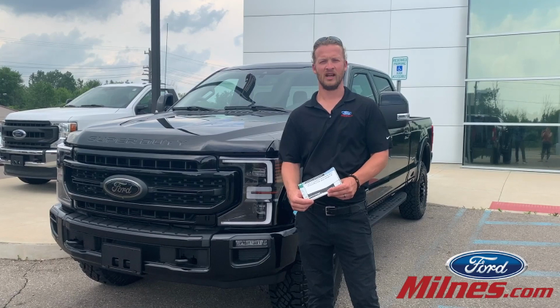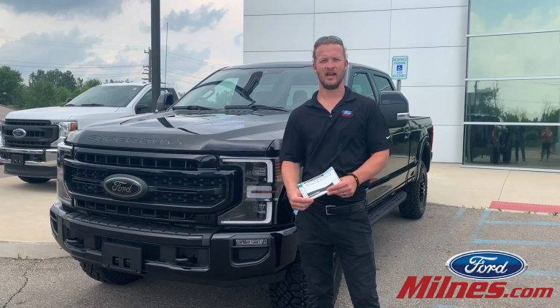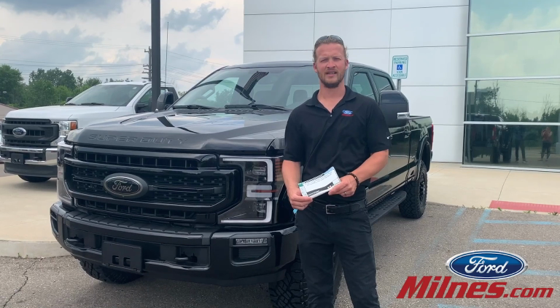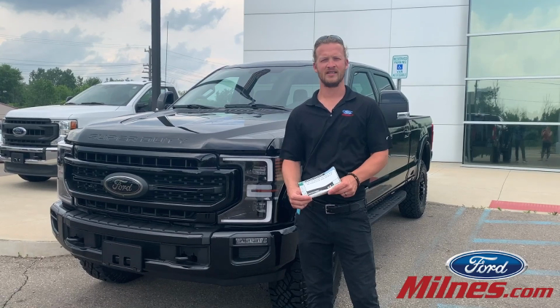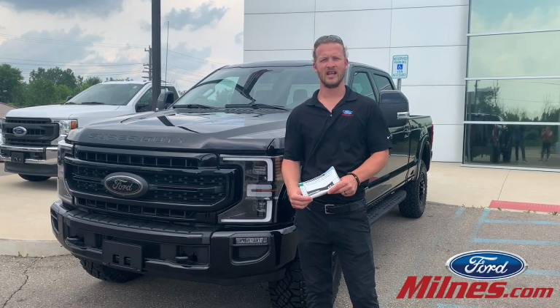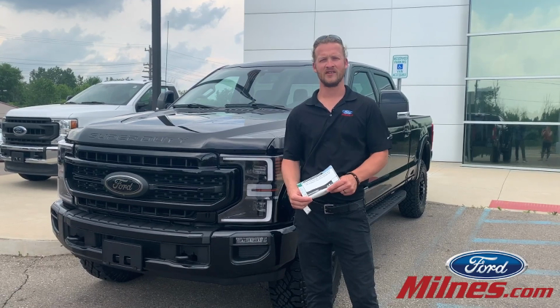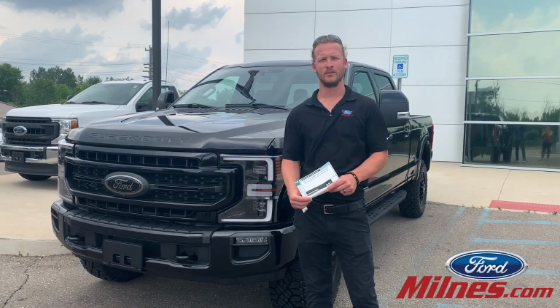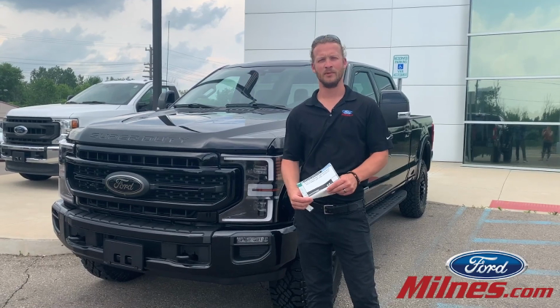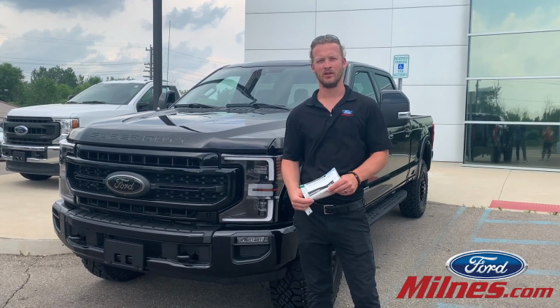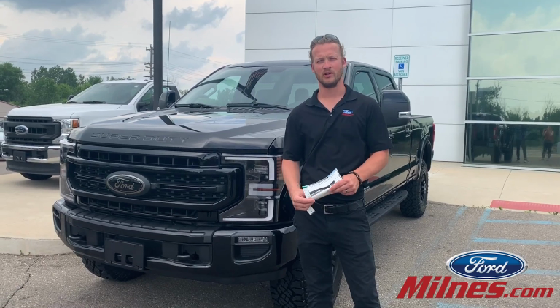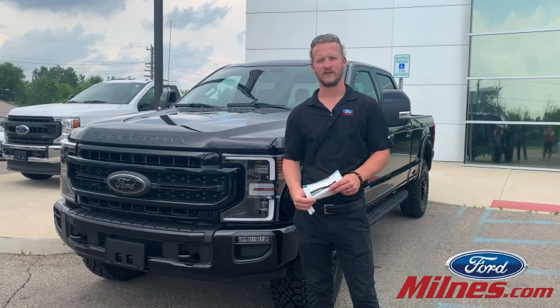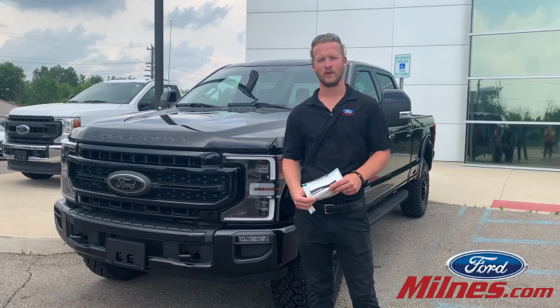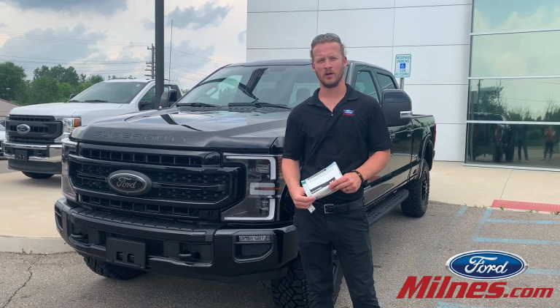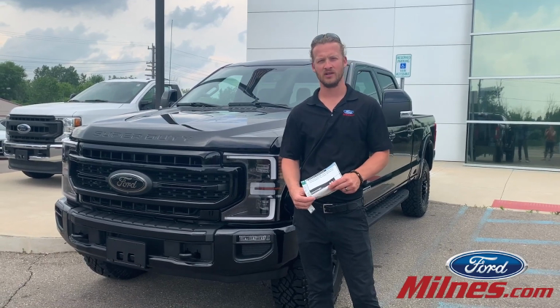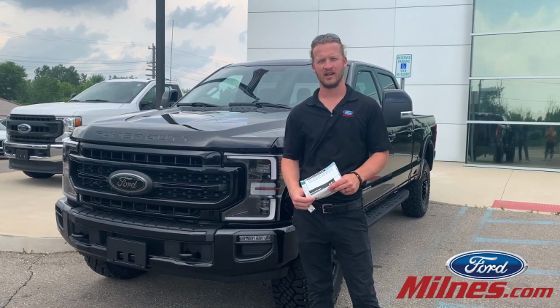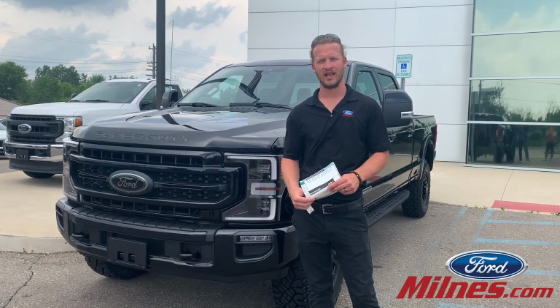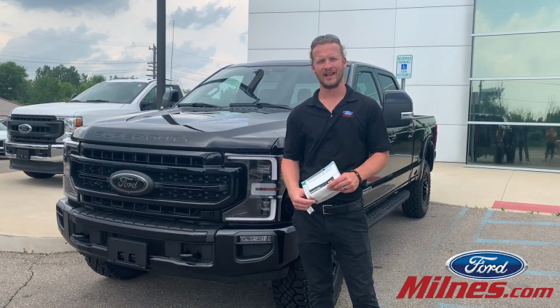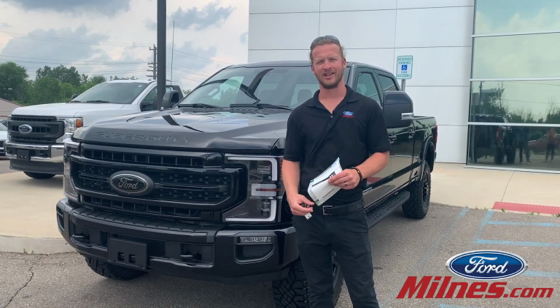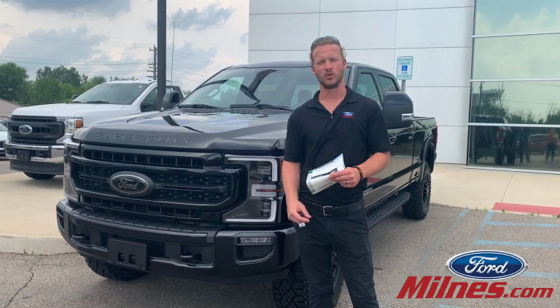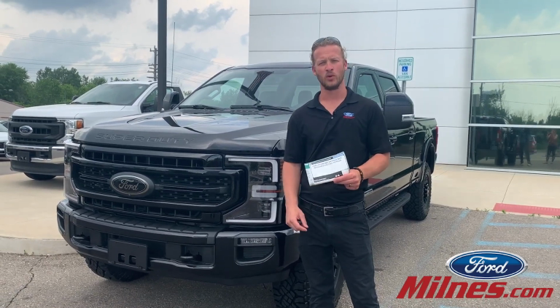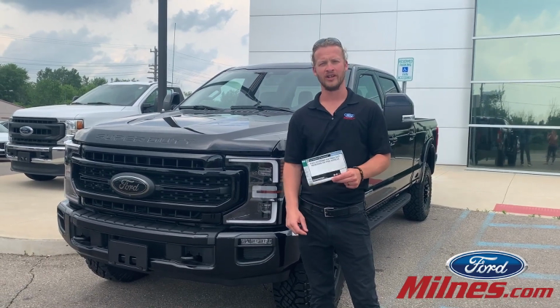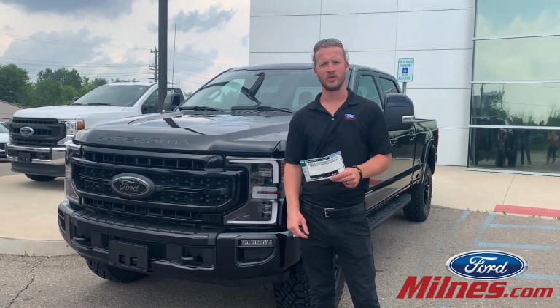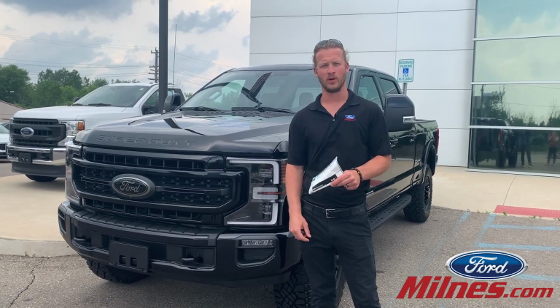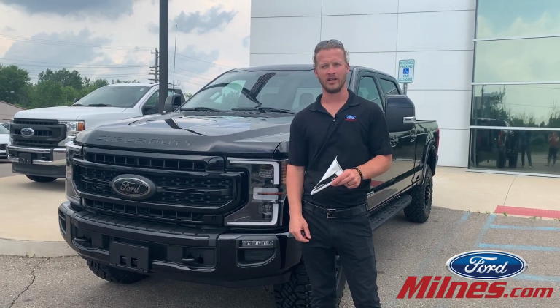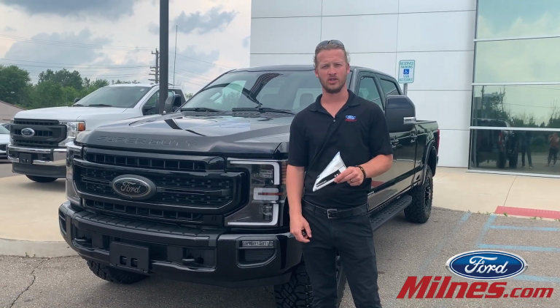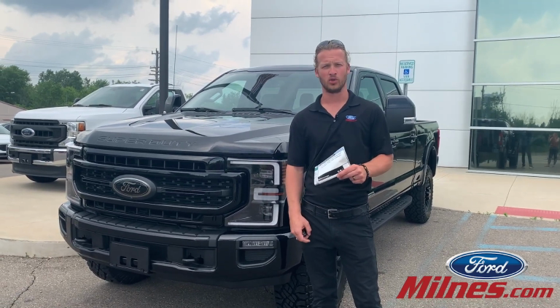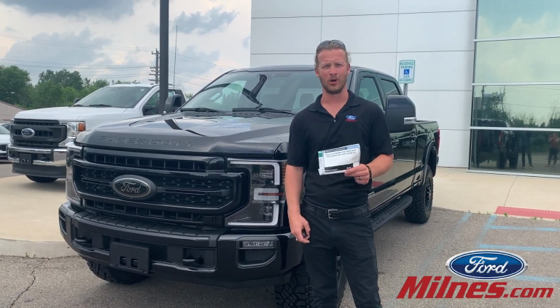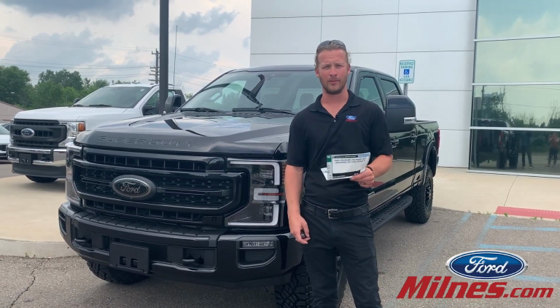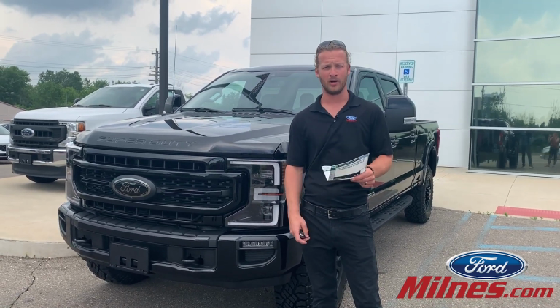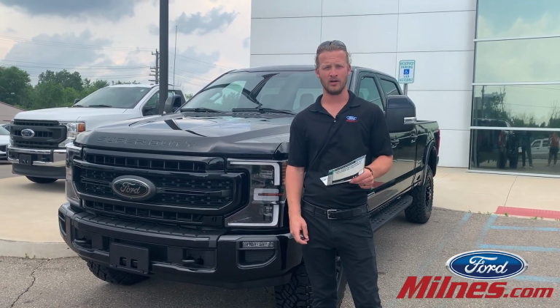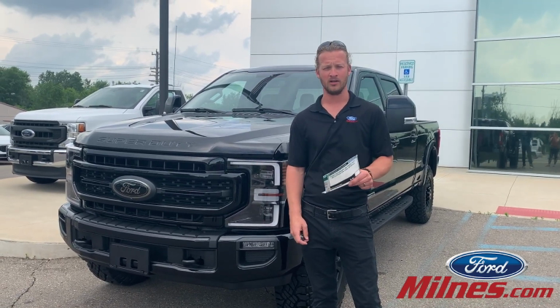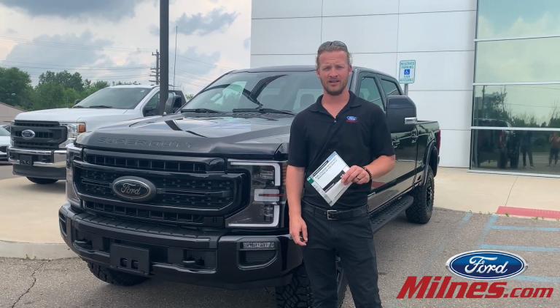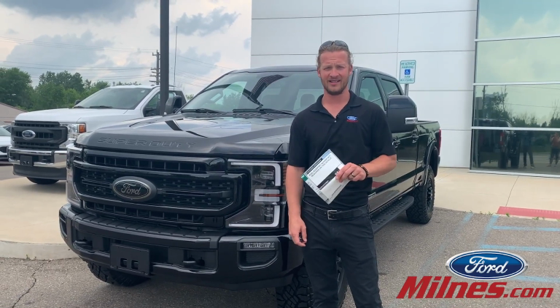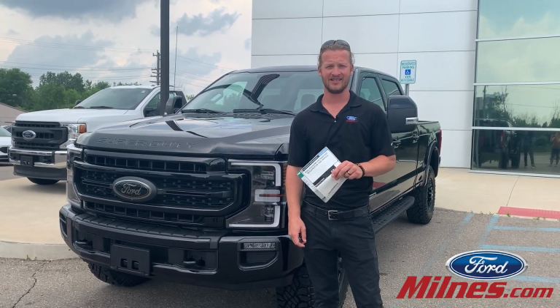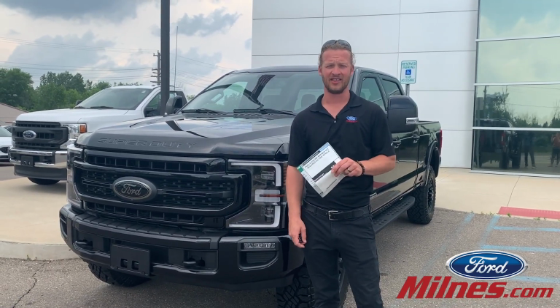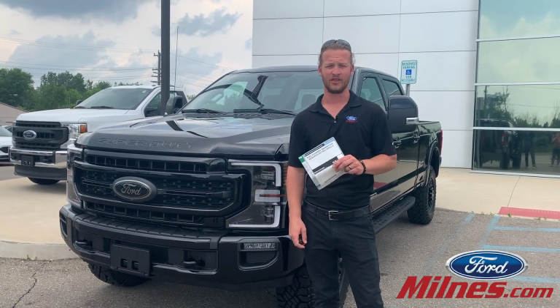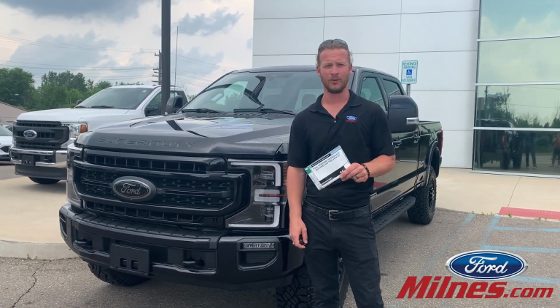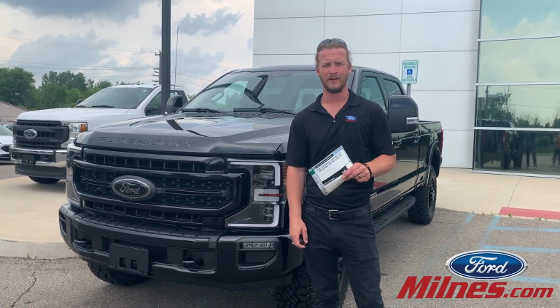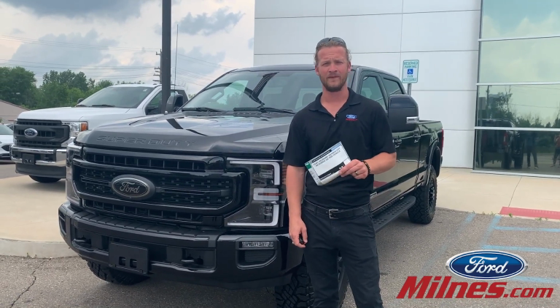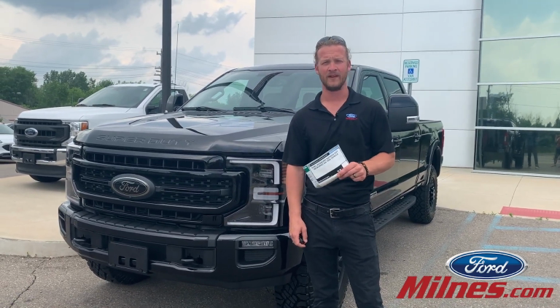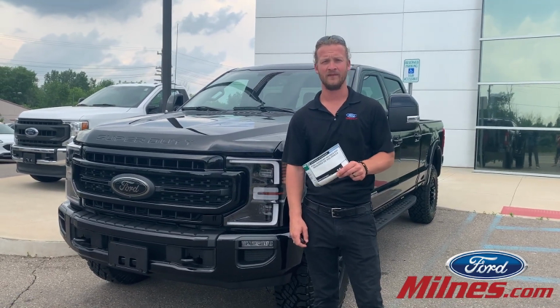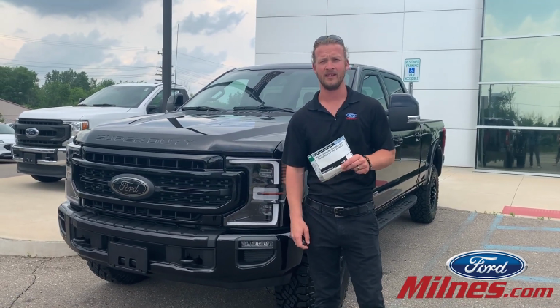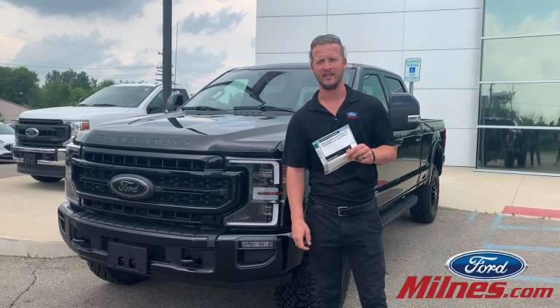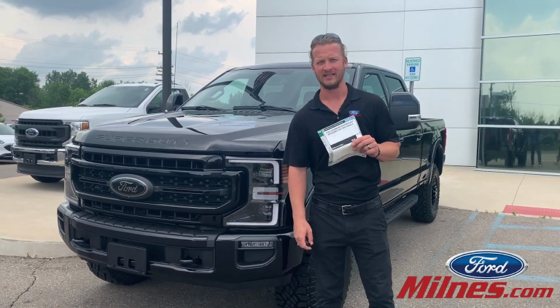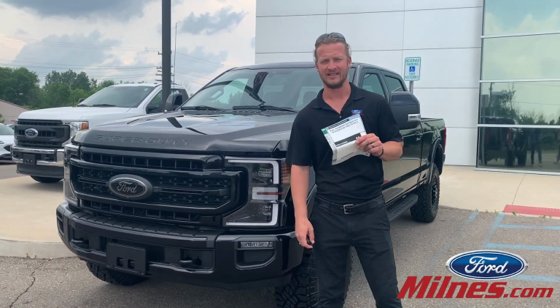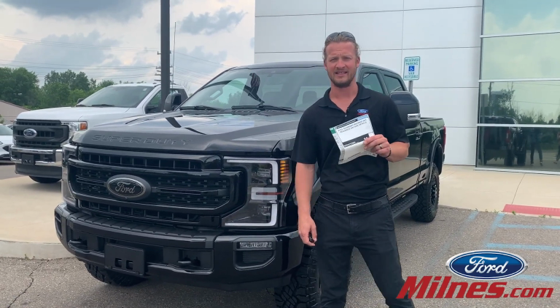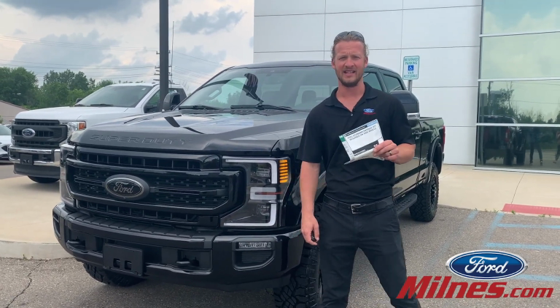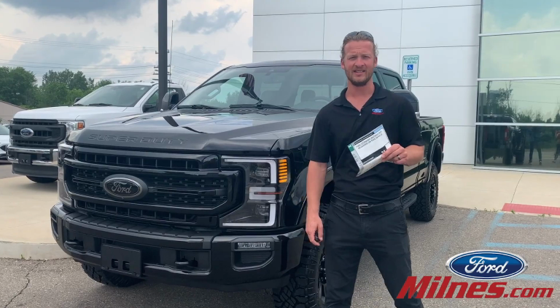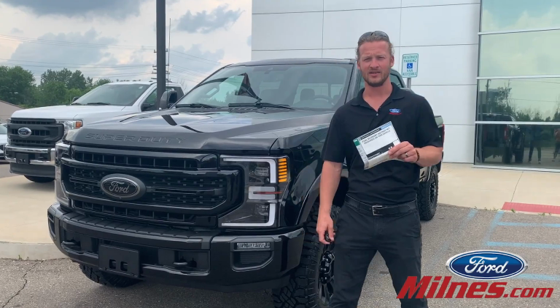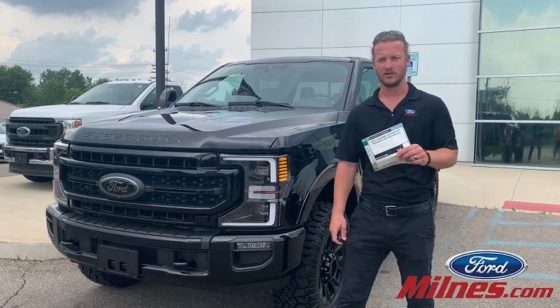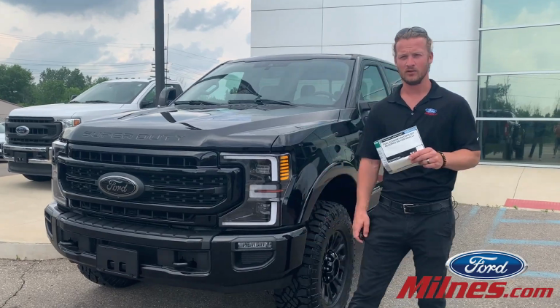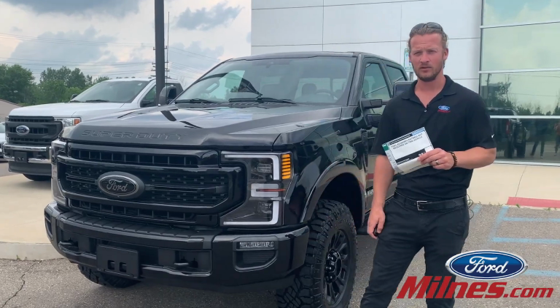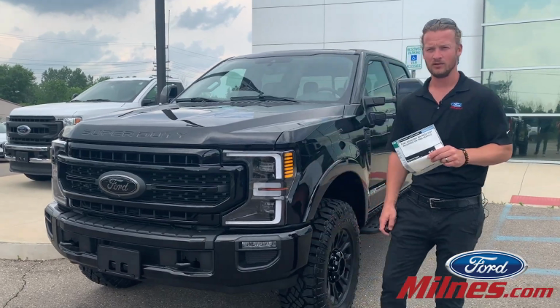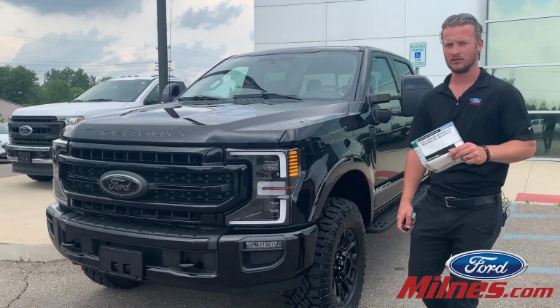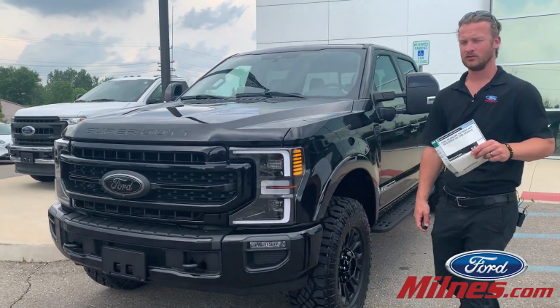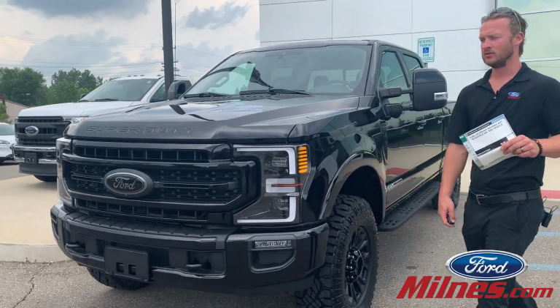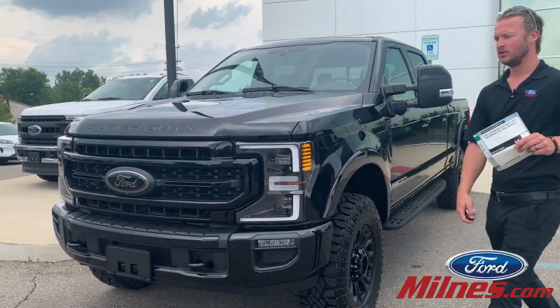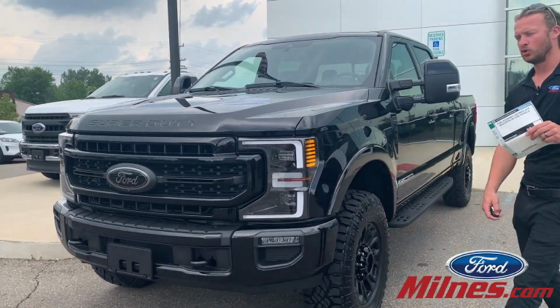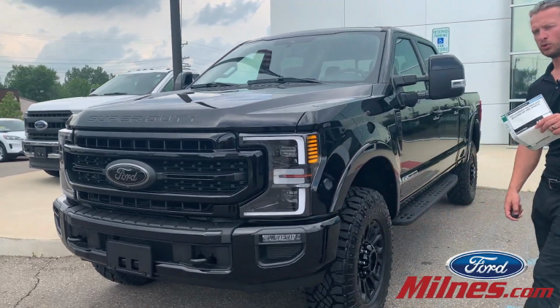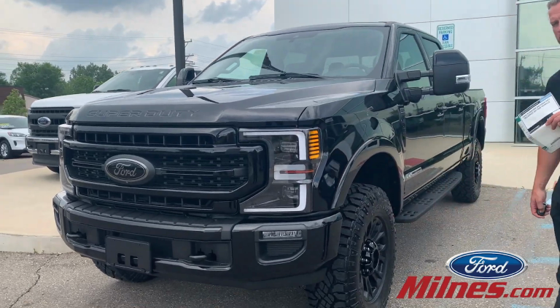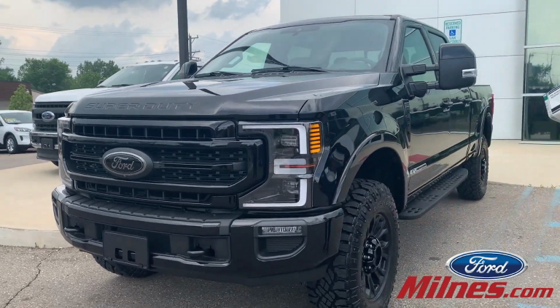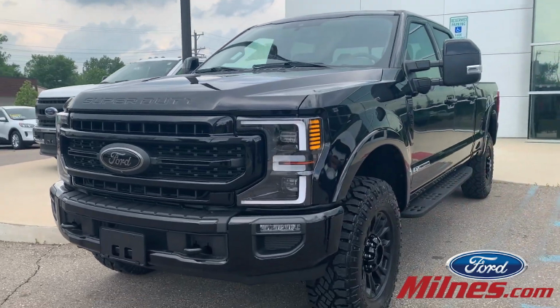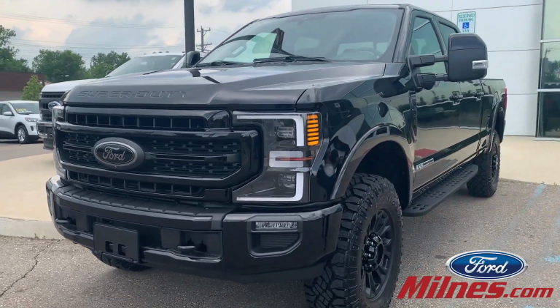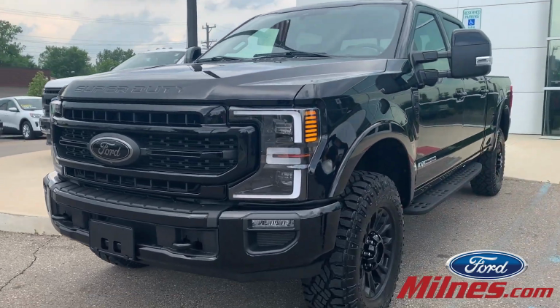Hi, it's Case from Milnes Ford. Today I've got a 2020 Tremor. This is a 350 diesel crew cab.